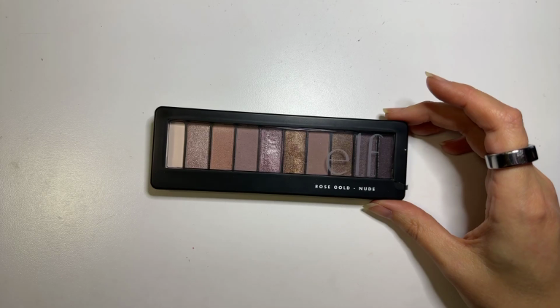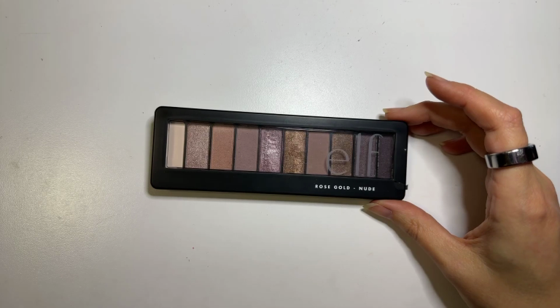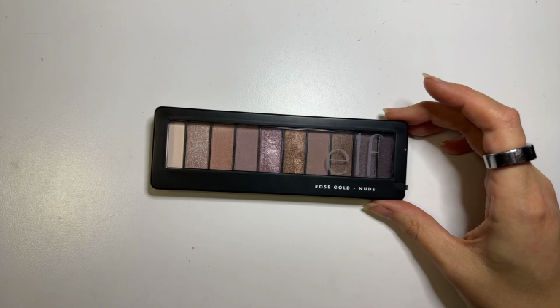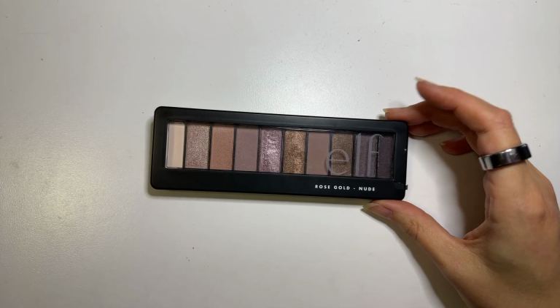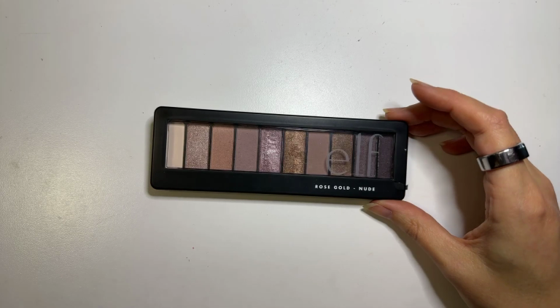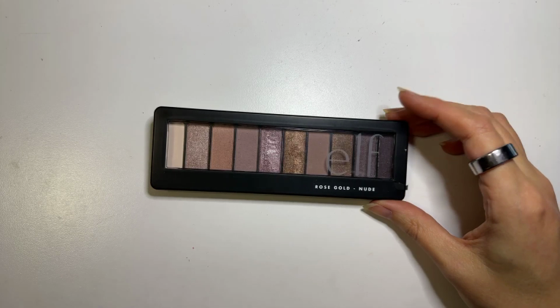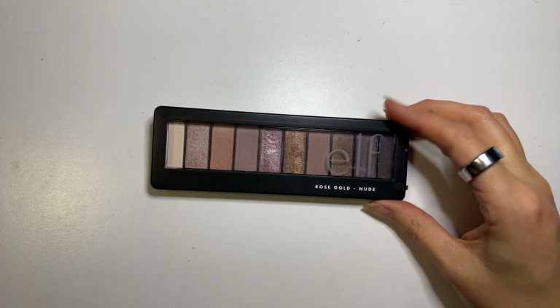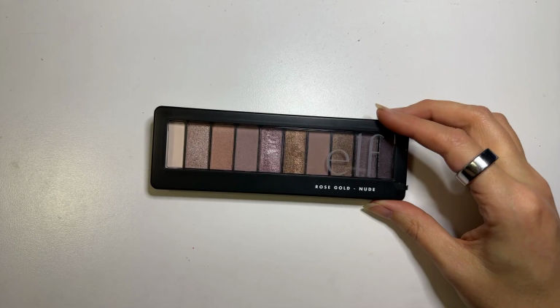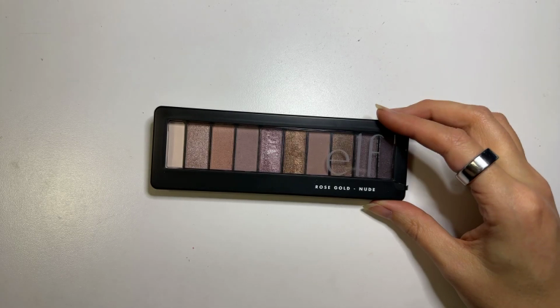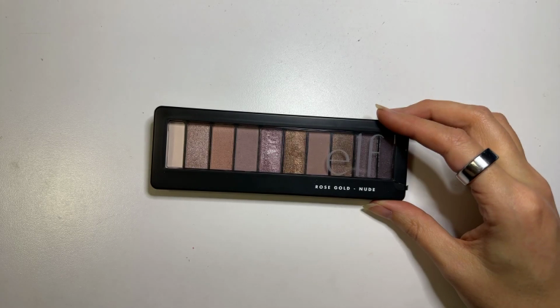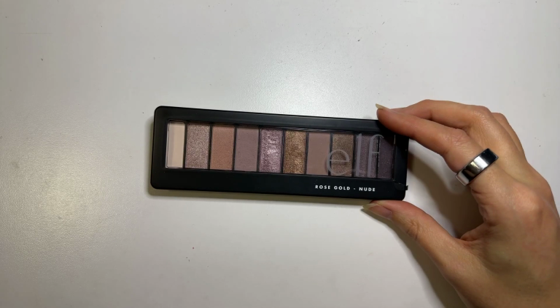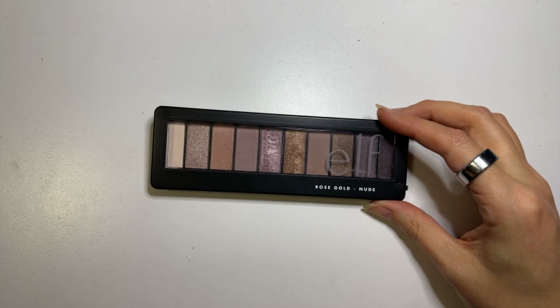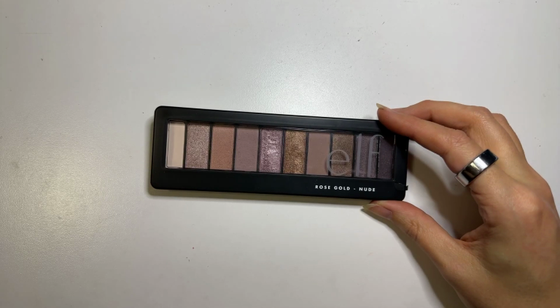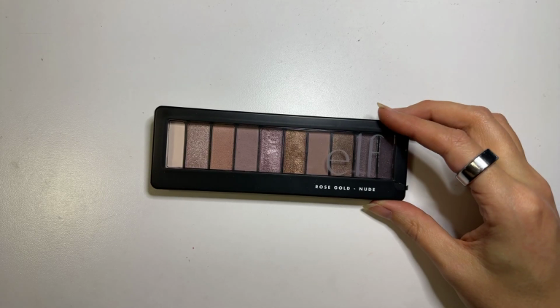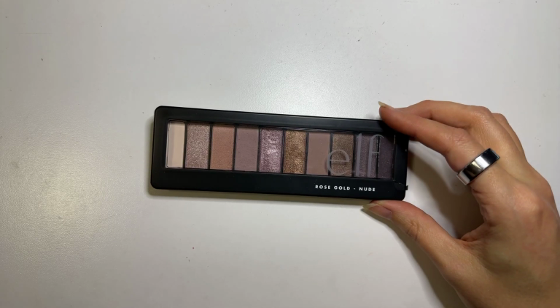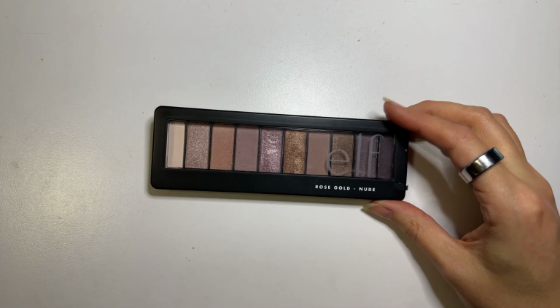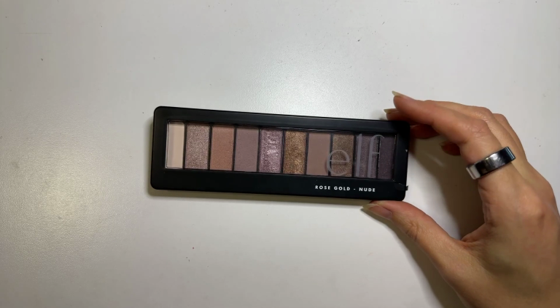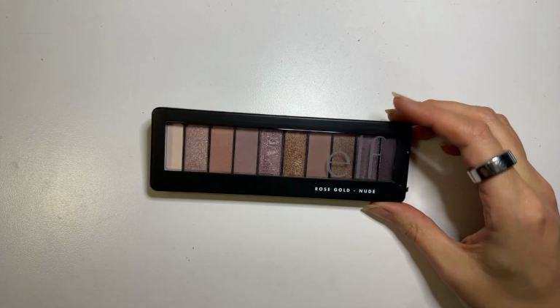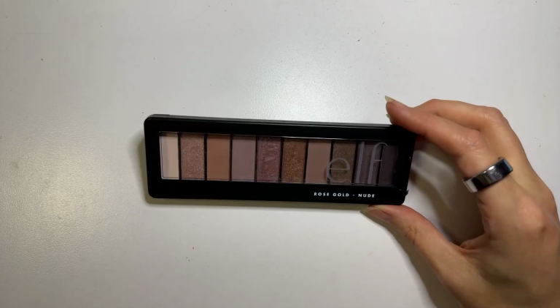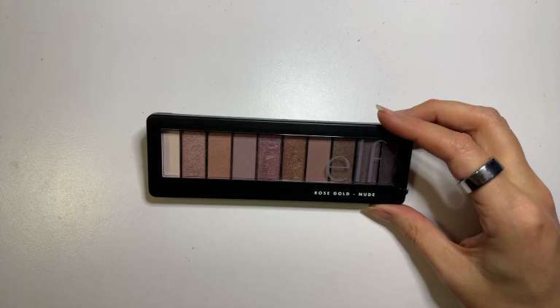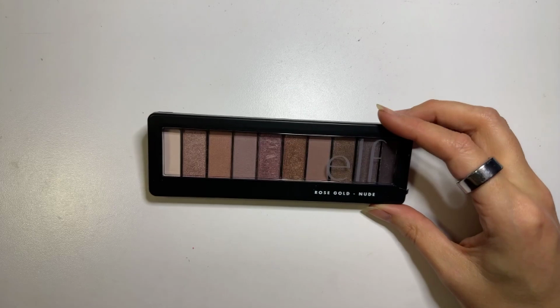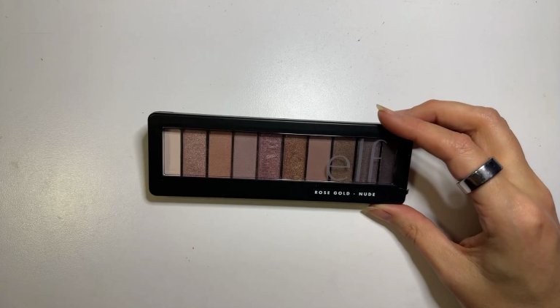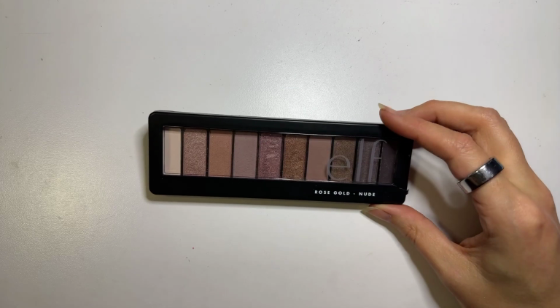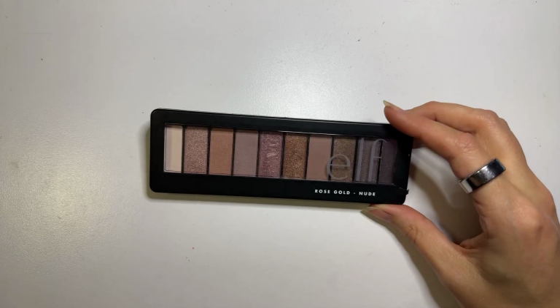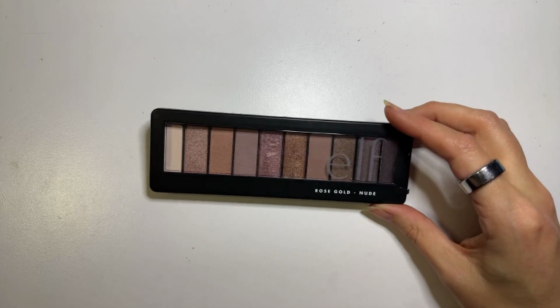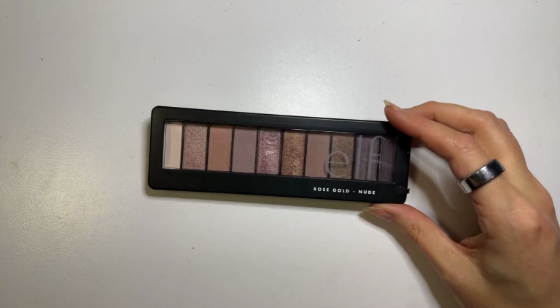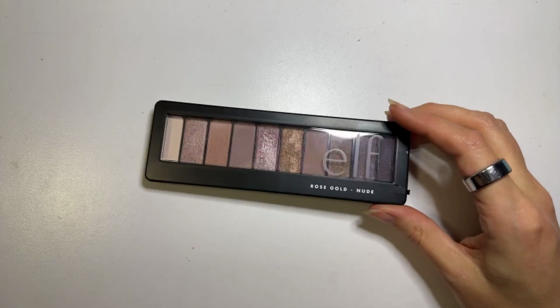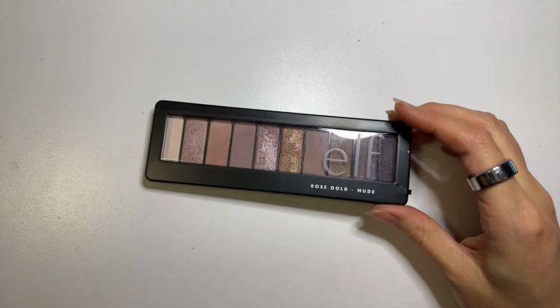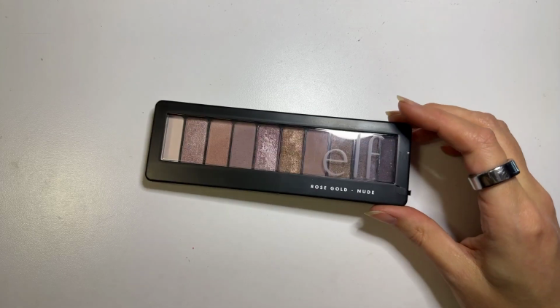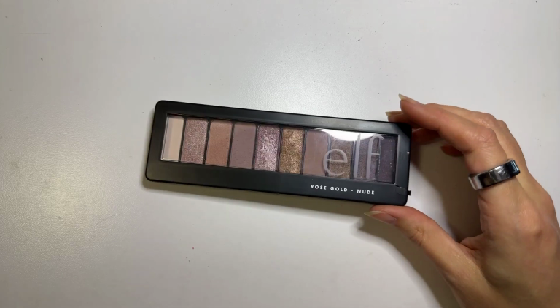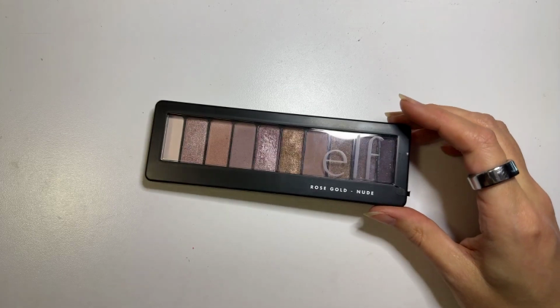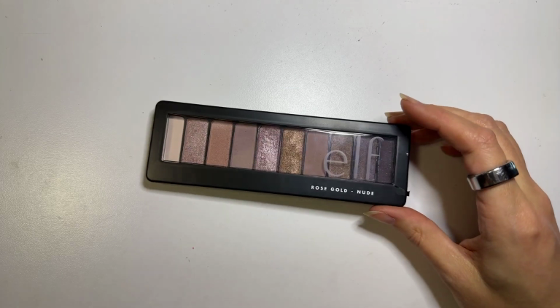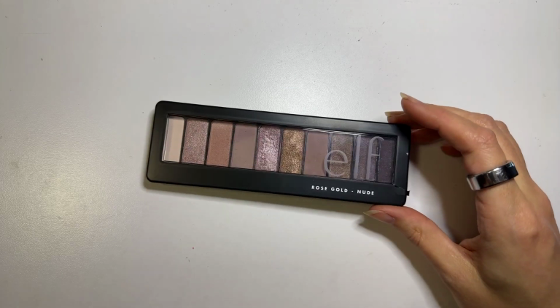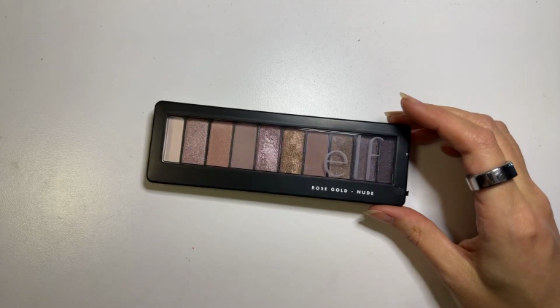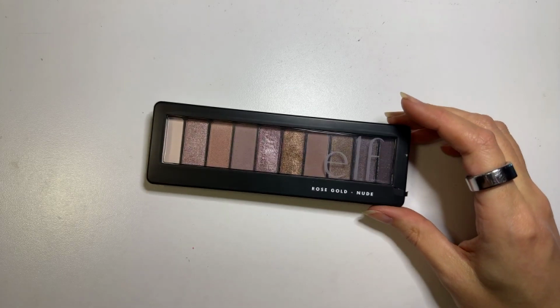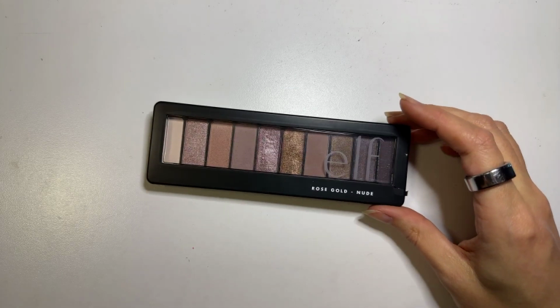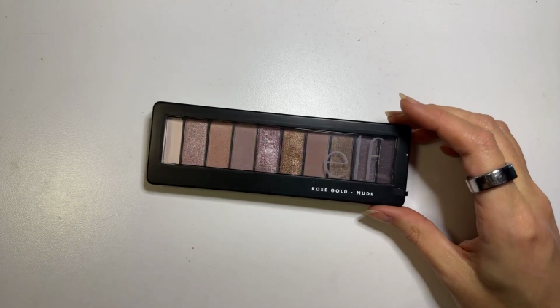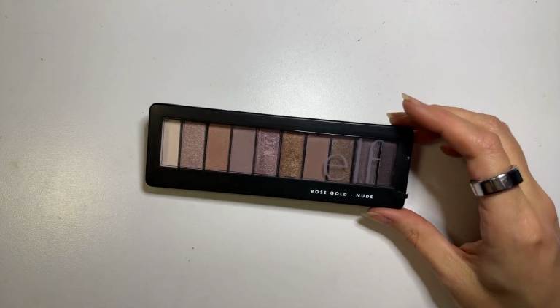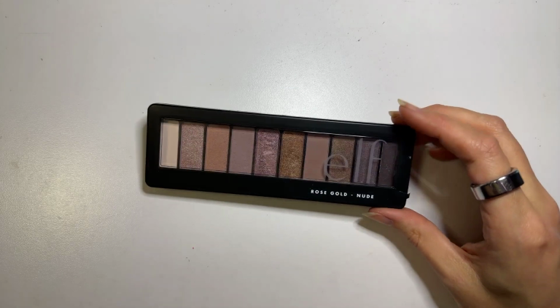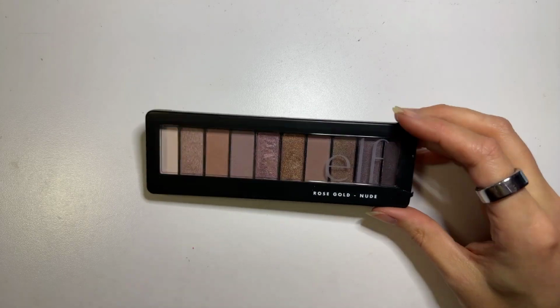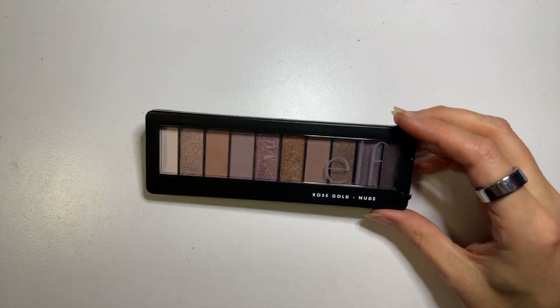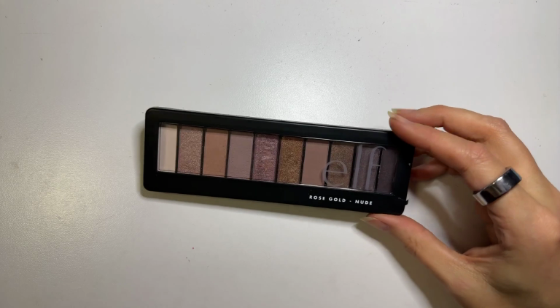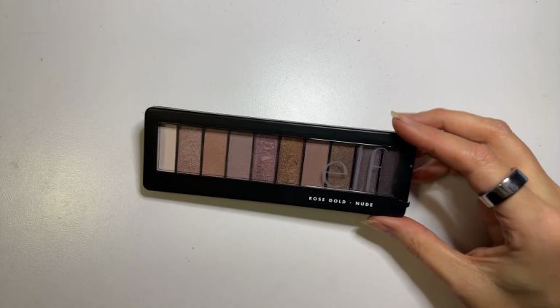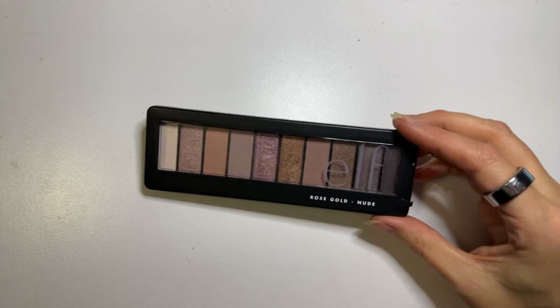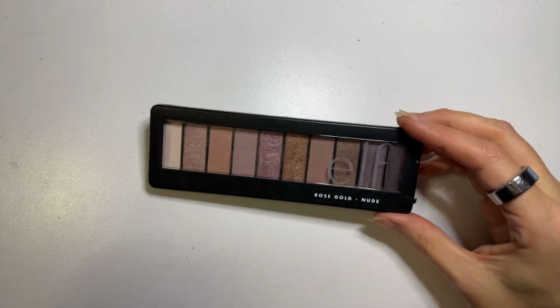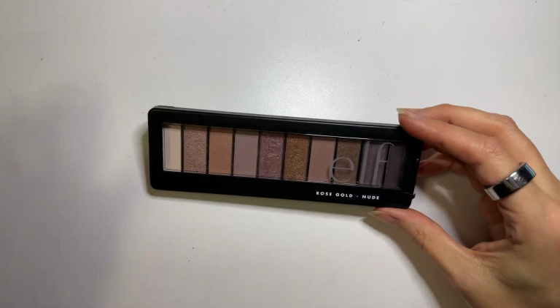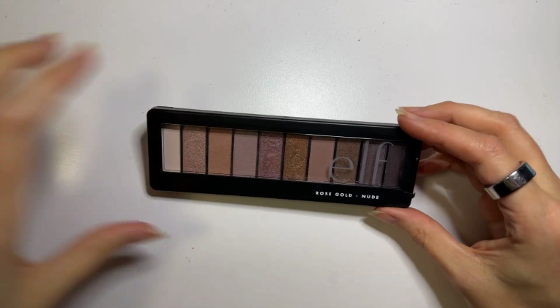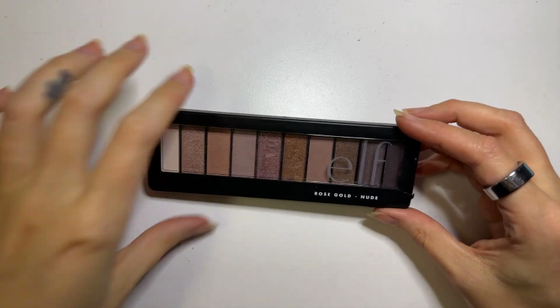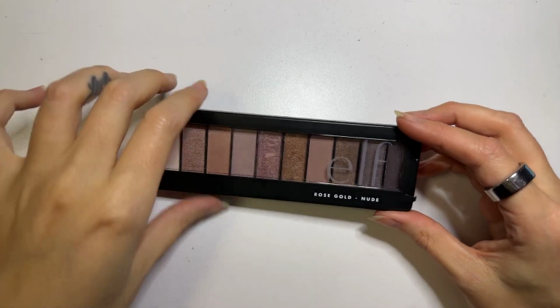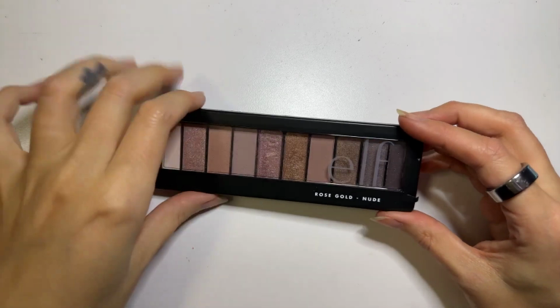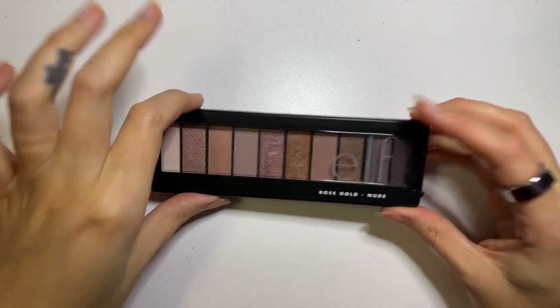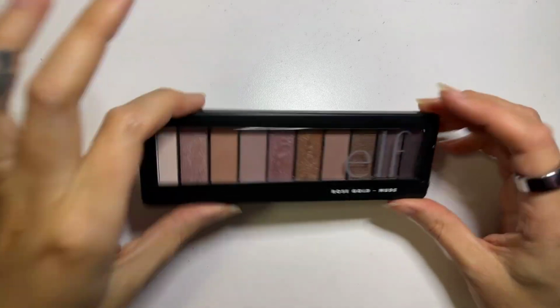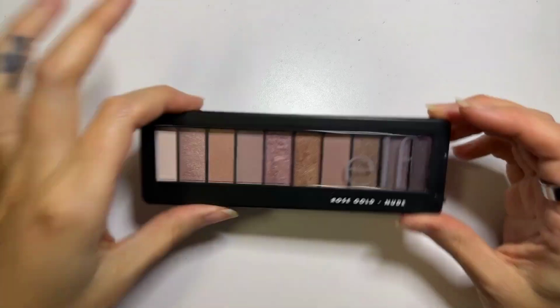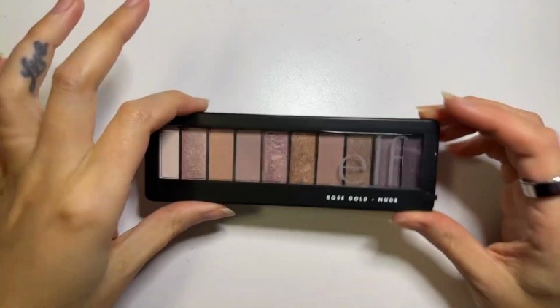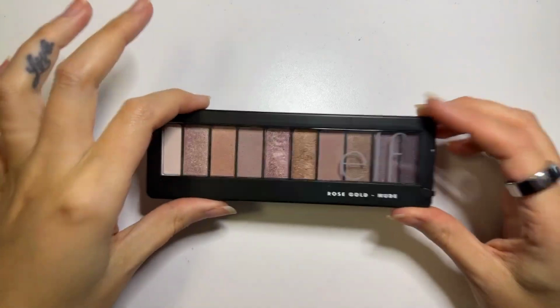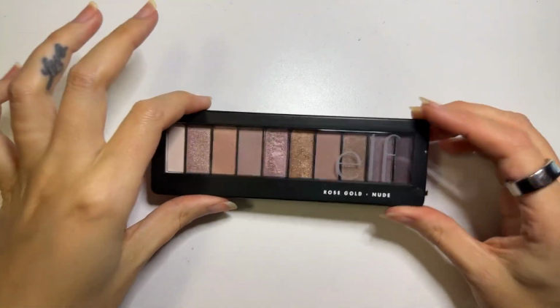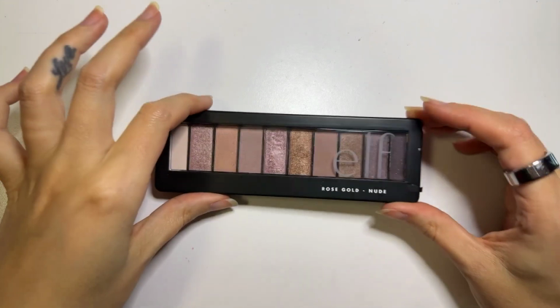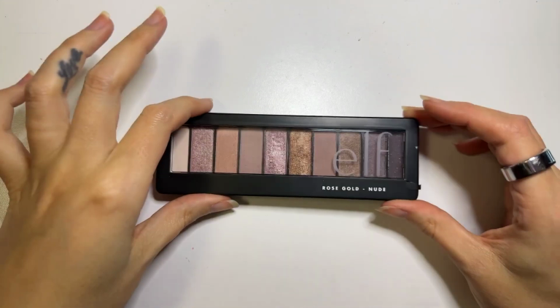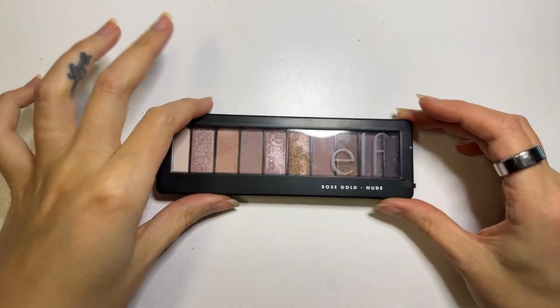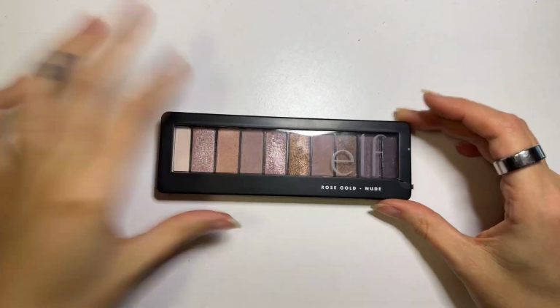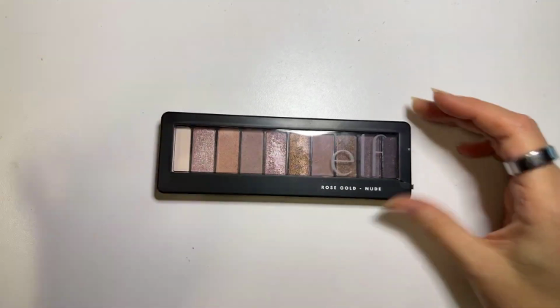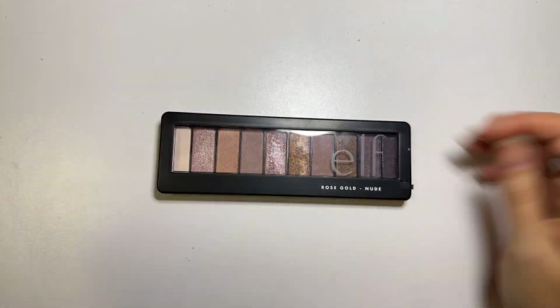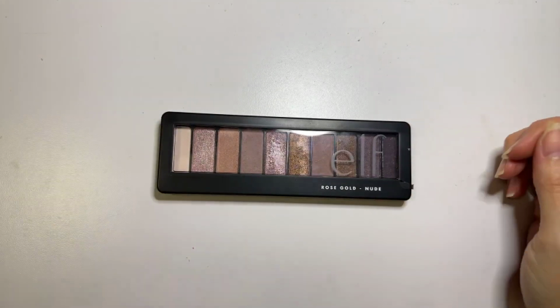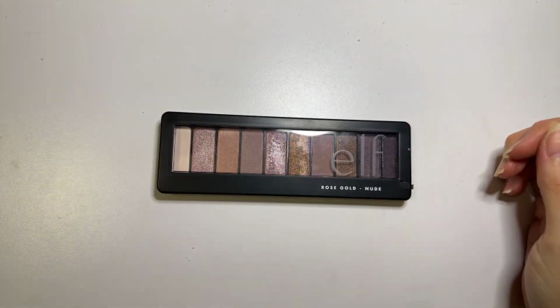This is a review of the Elf Rose Gold Nude Palette and I'm going to do some quick swatches. I absolutely love that they finally have these in bigger sizes.